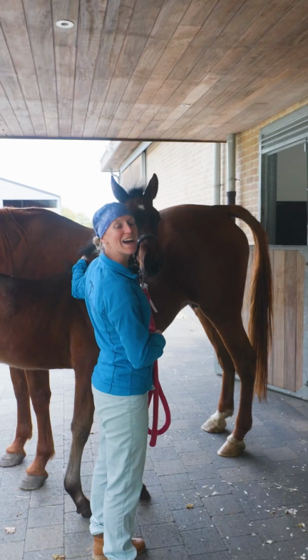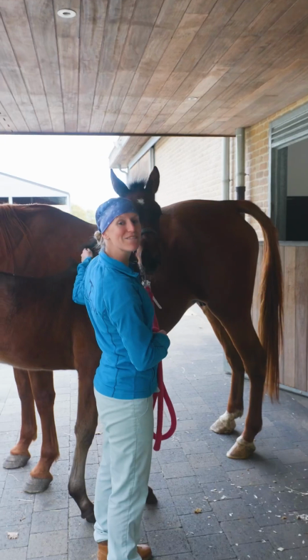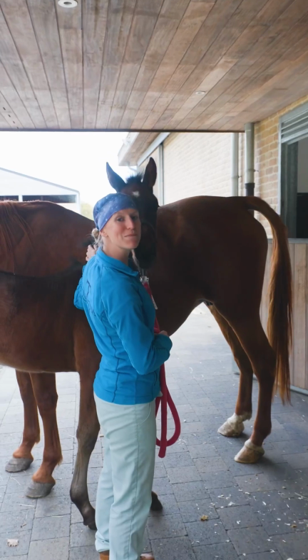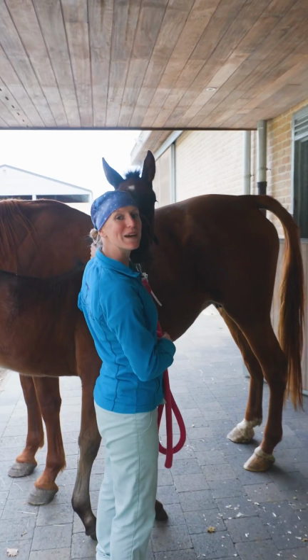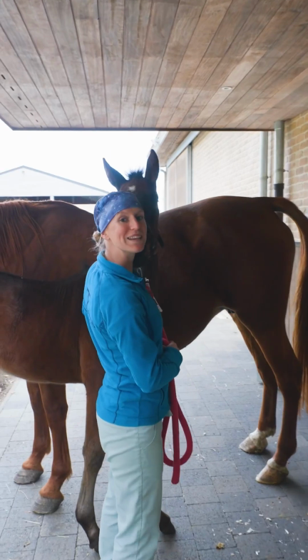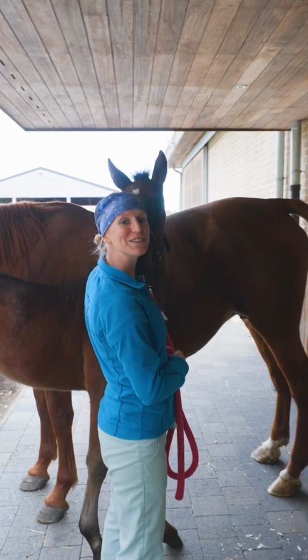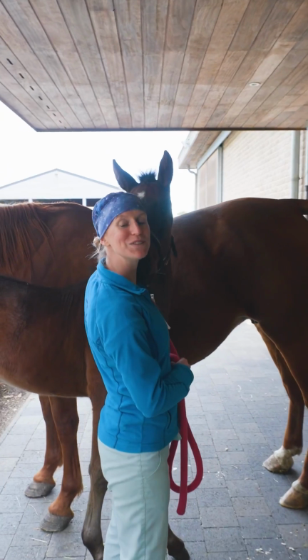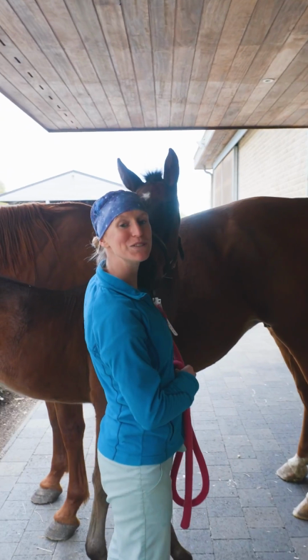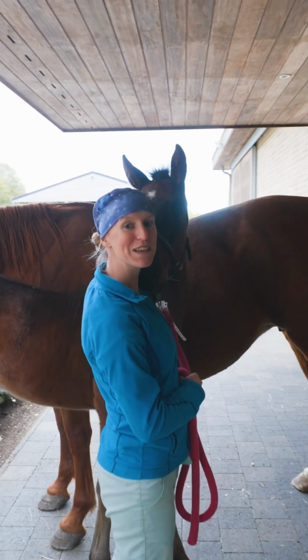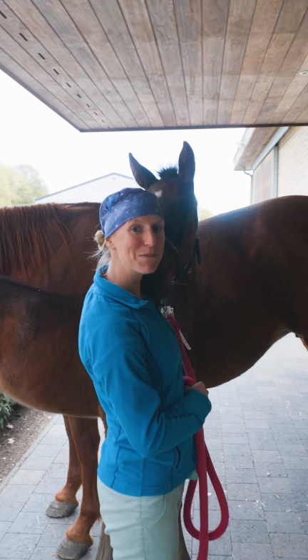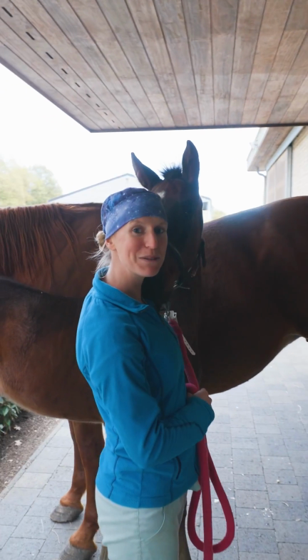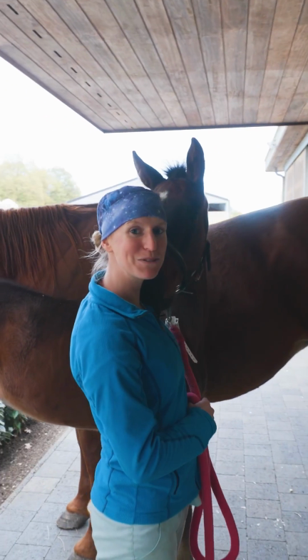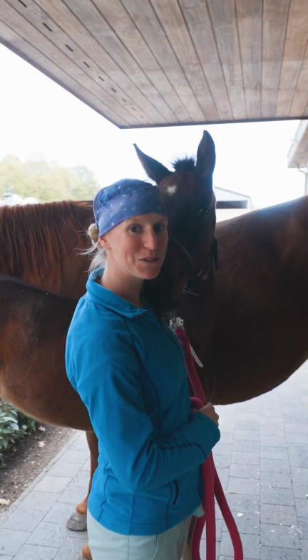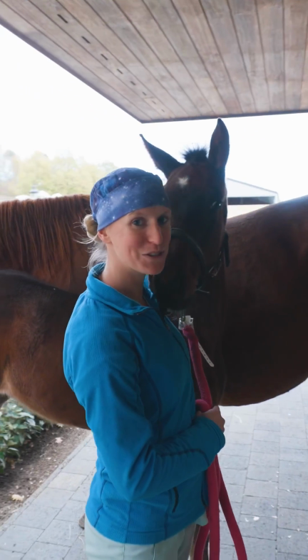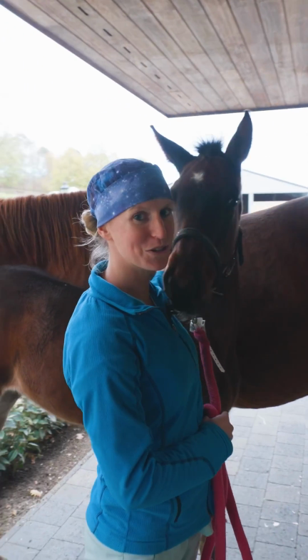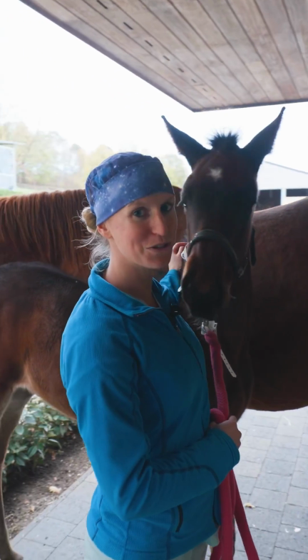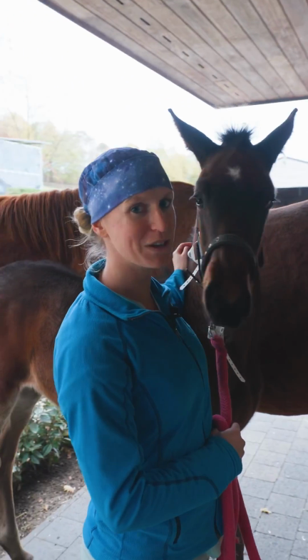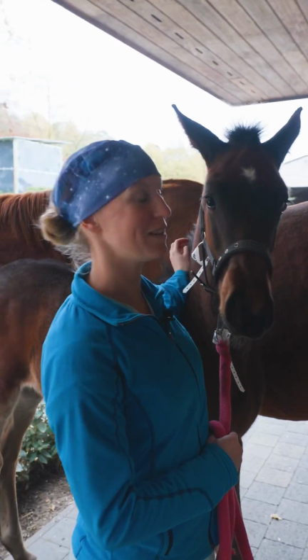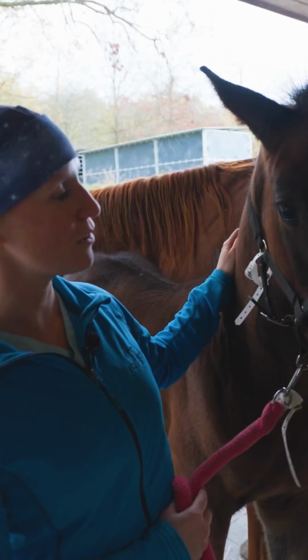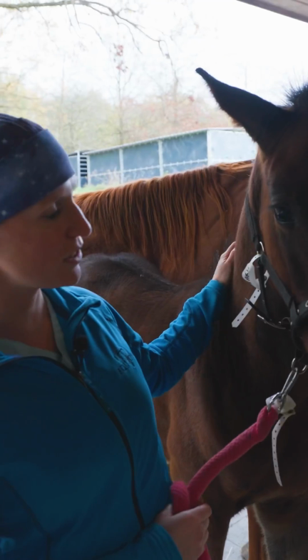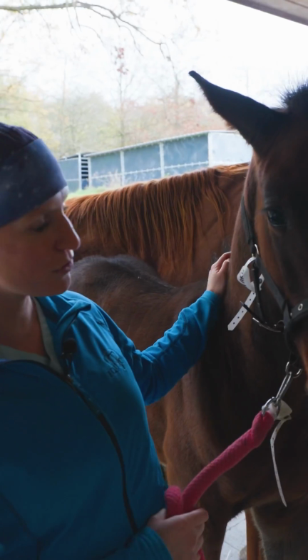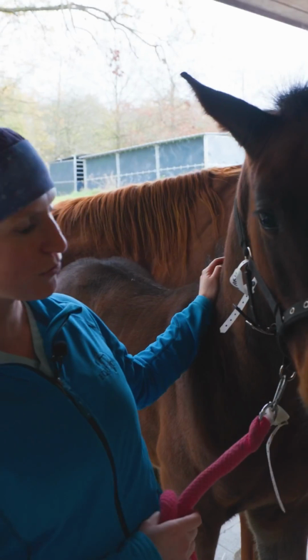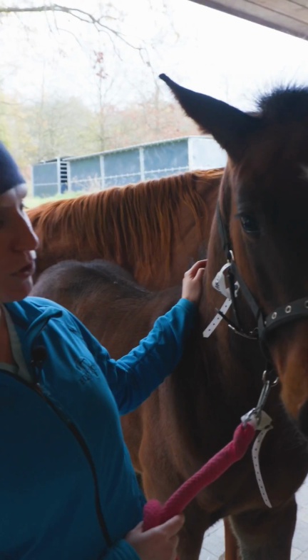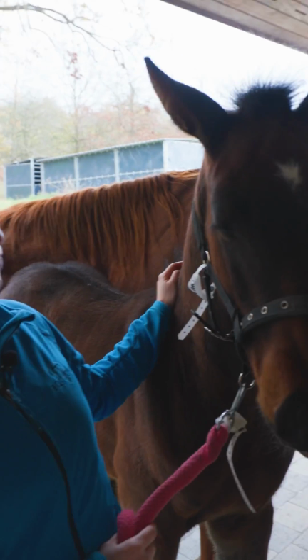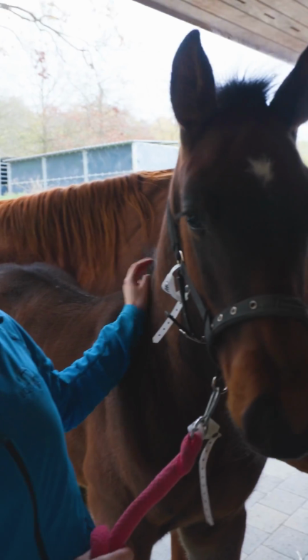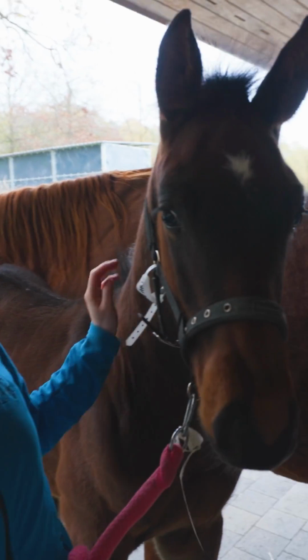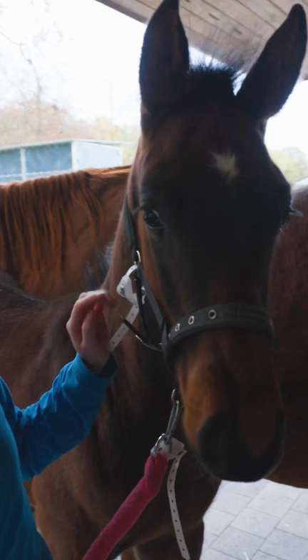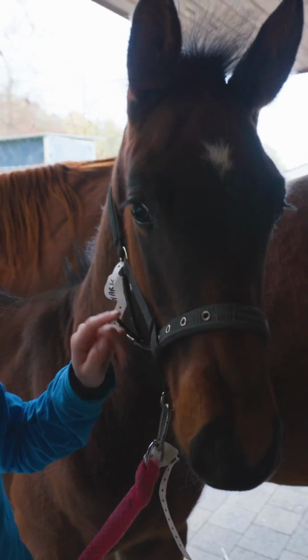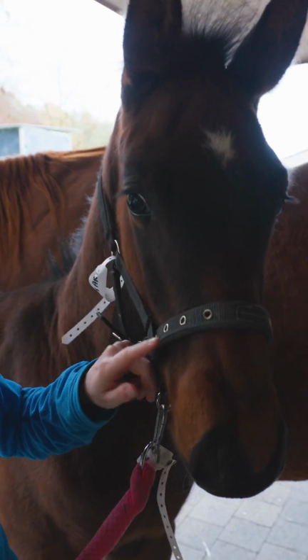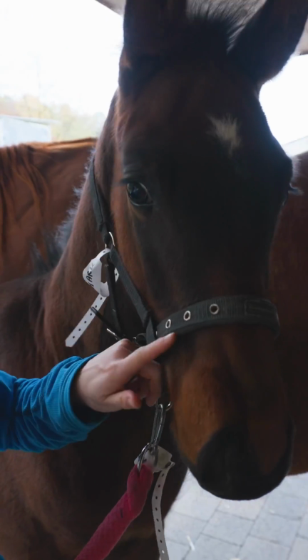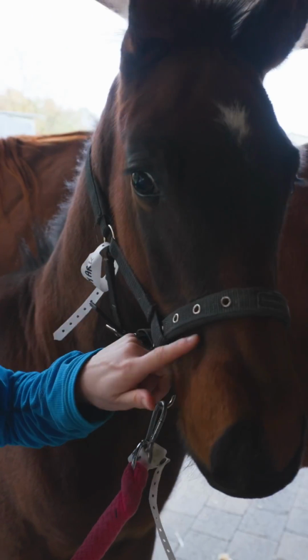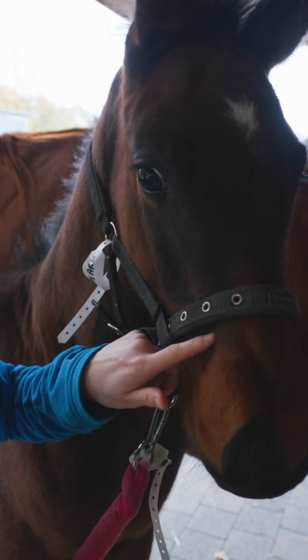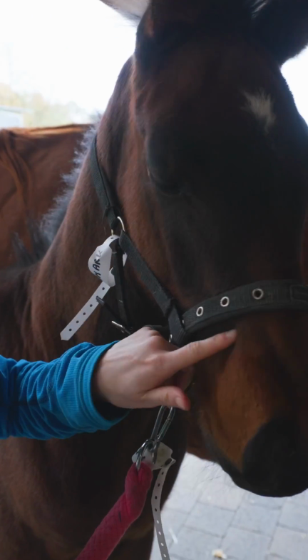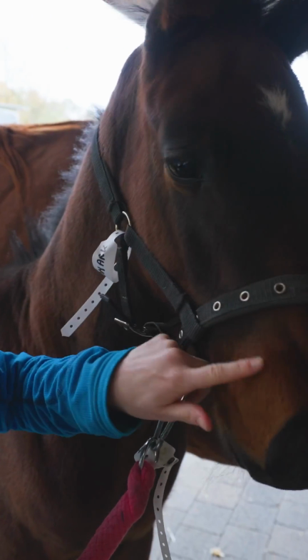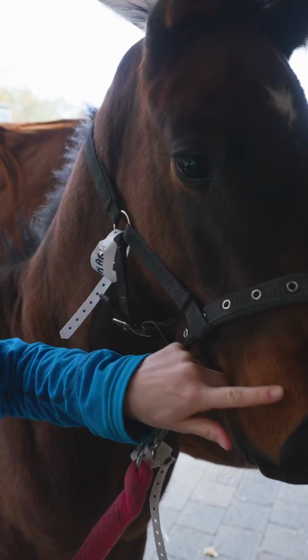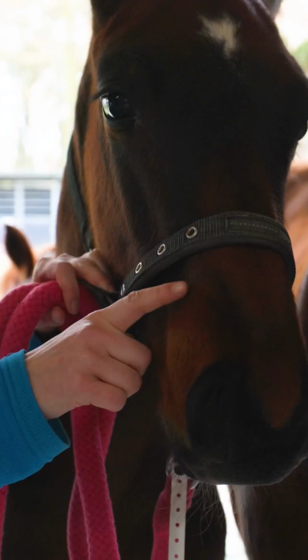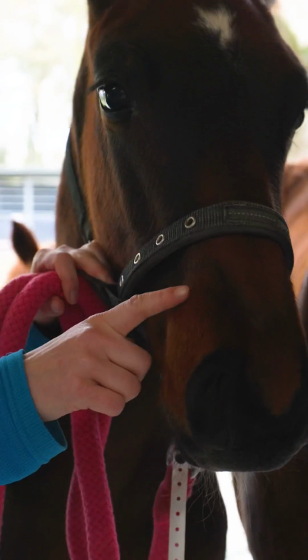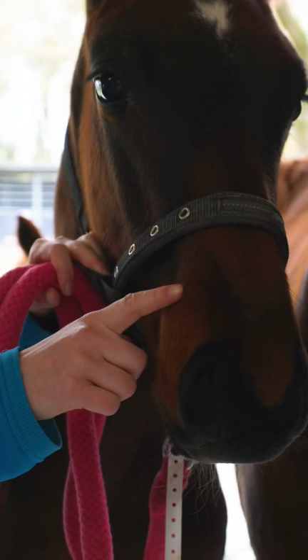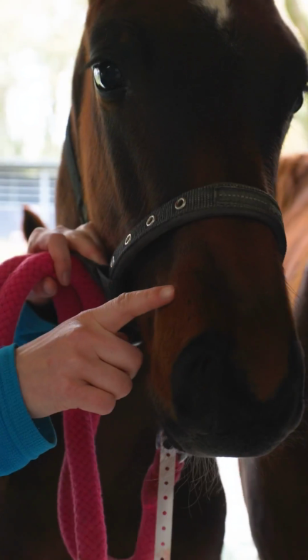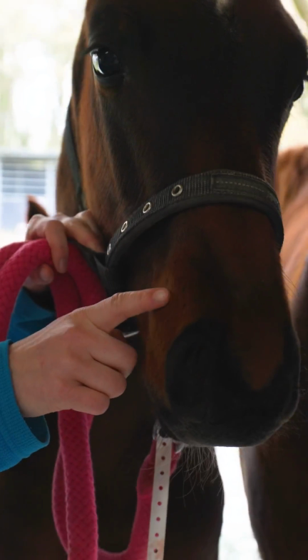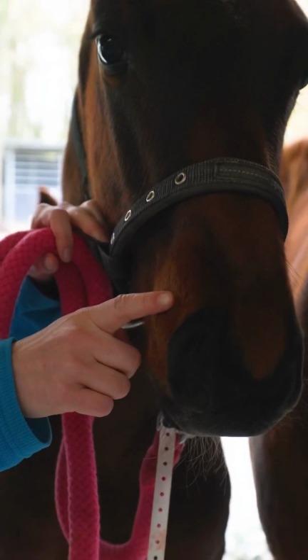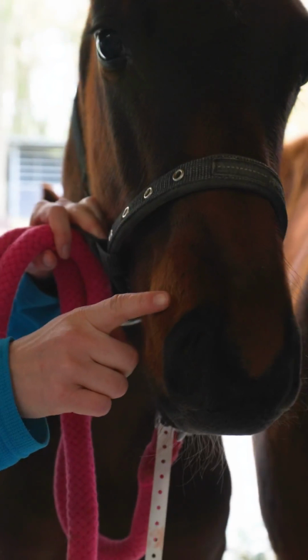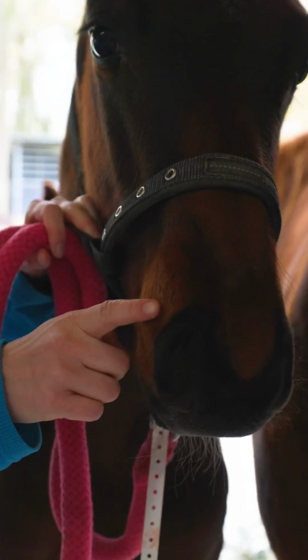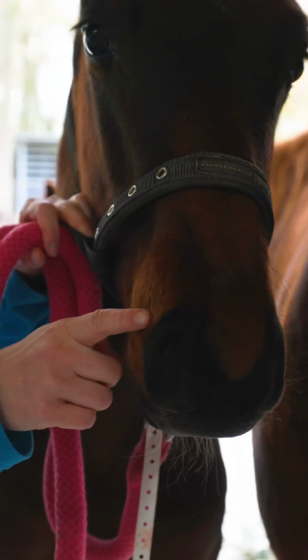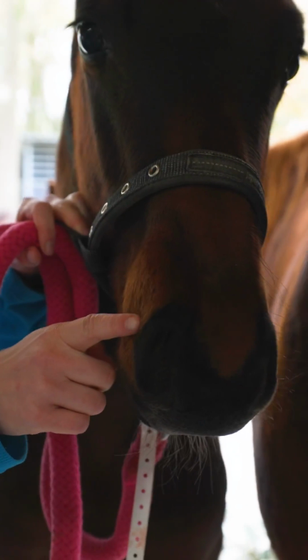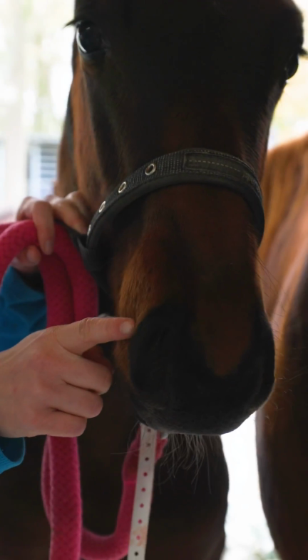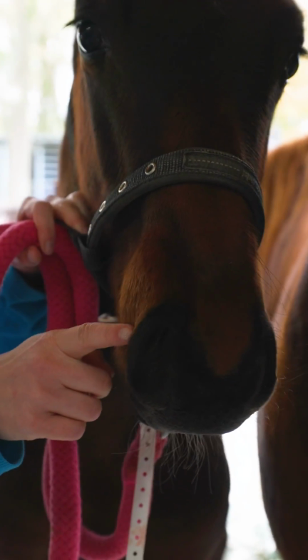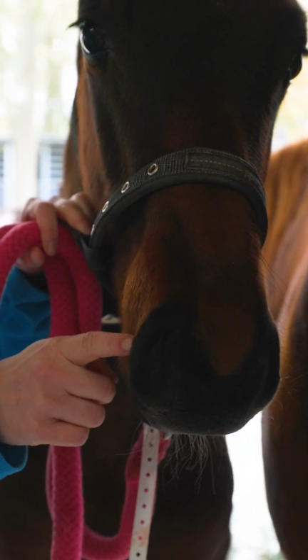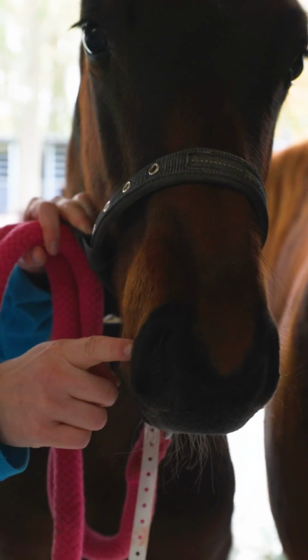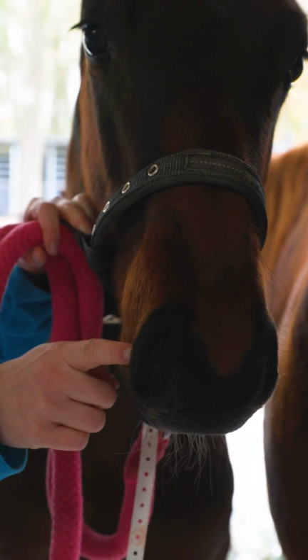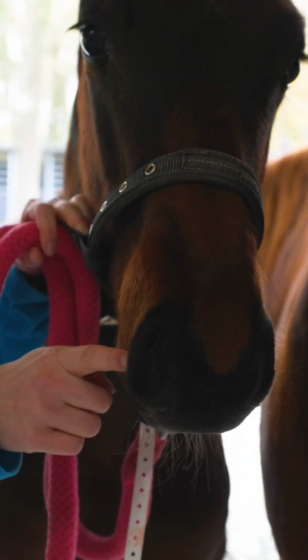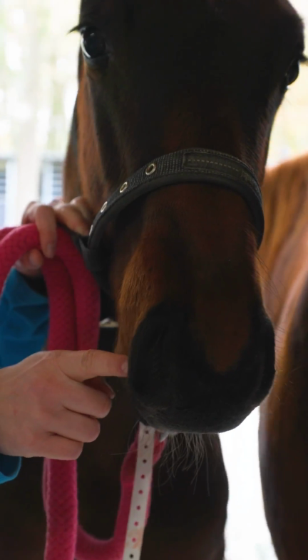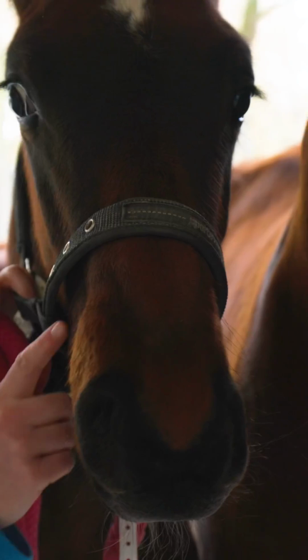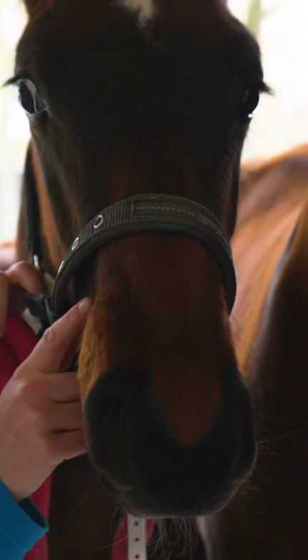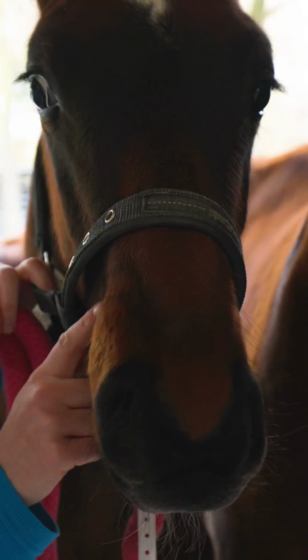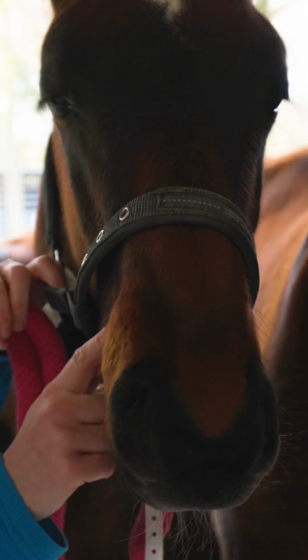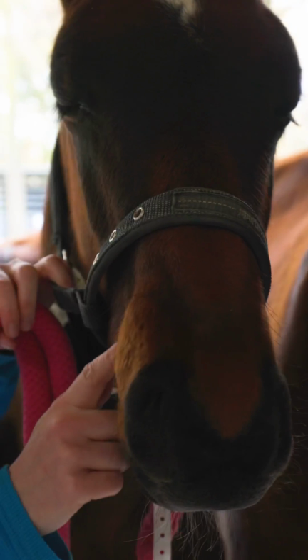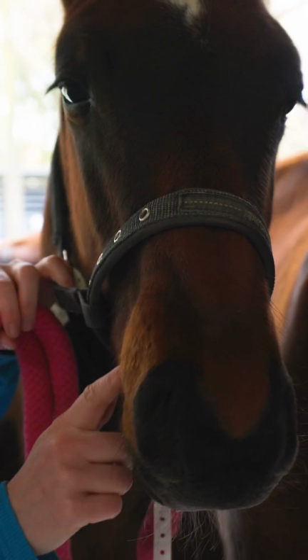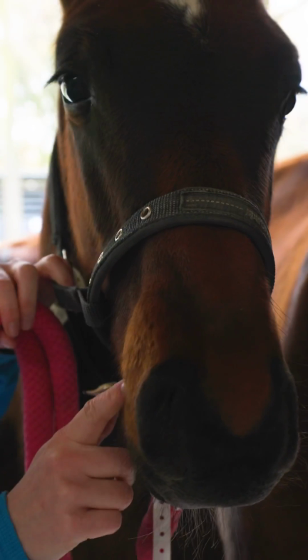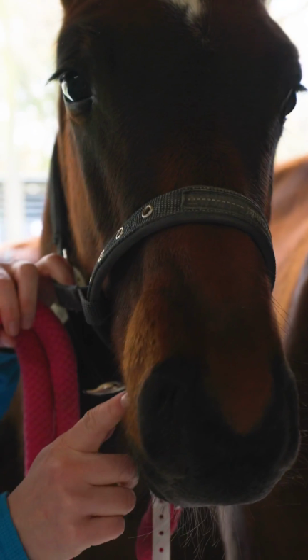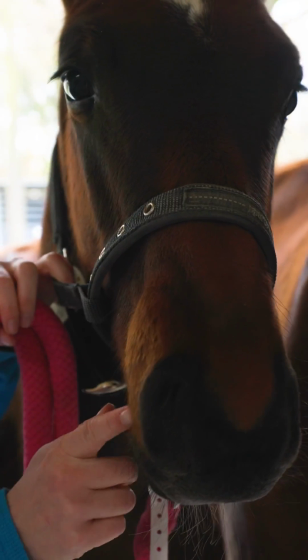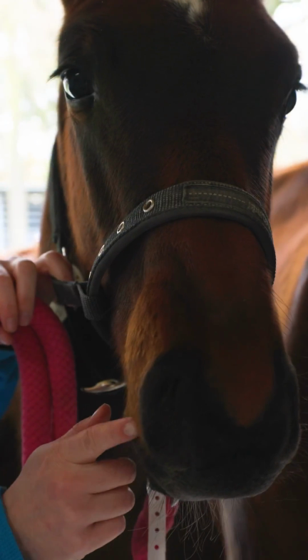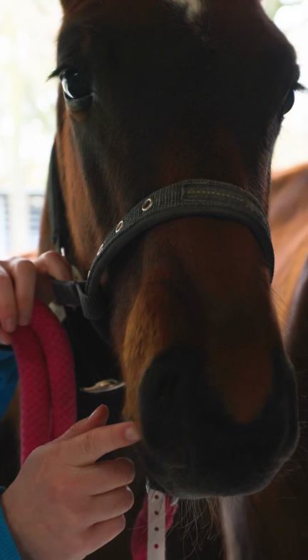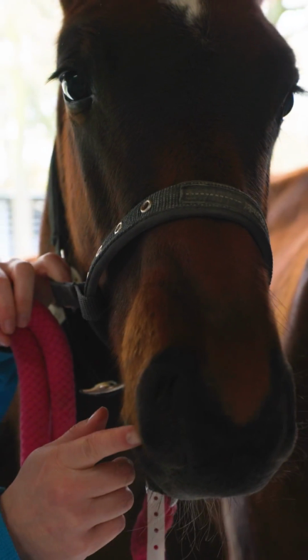Hi everybody! Today we will do the surgery of this foal who has a big tumour on the maxilla. It's an ossifying fibroma and we will start the intervention now.